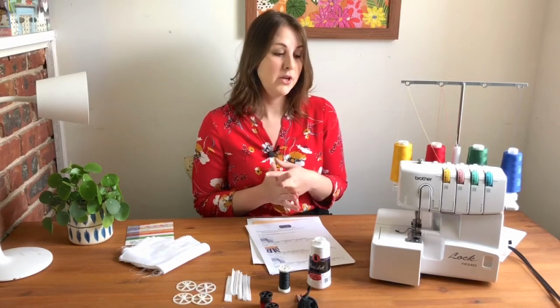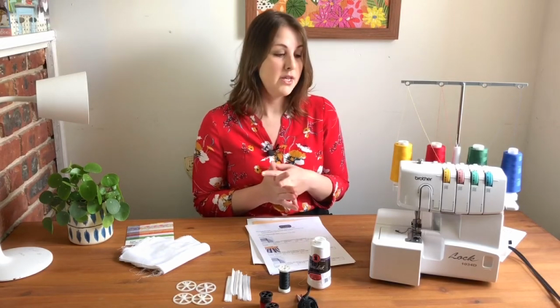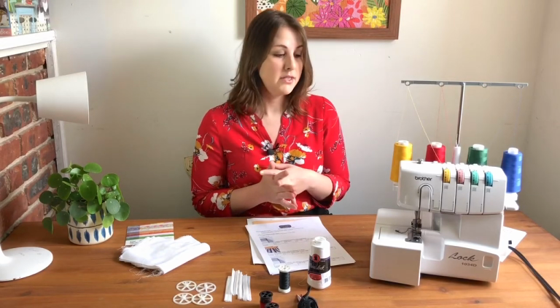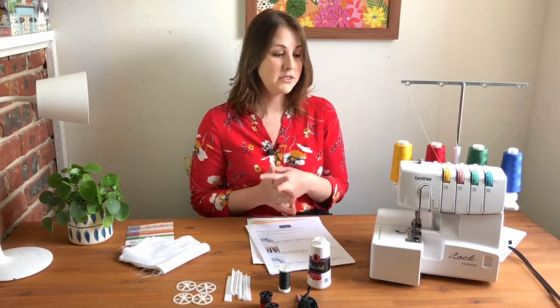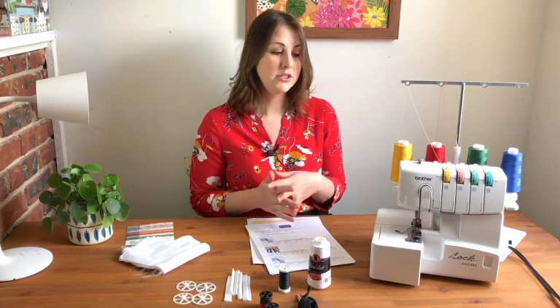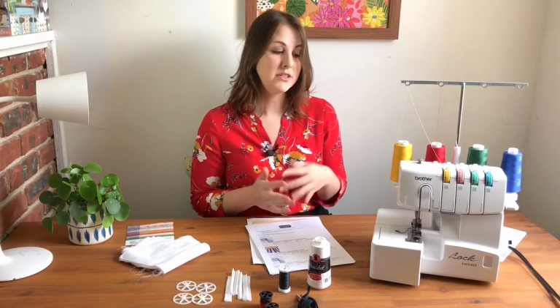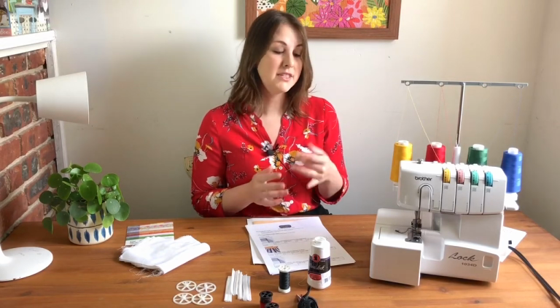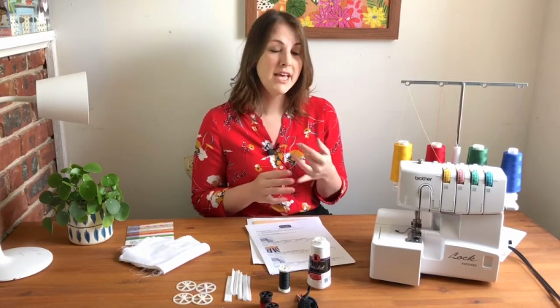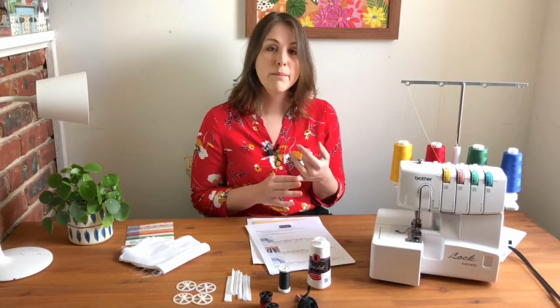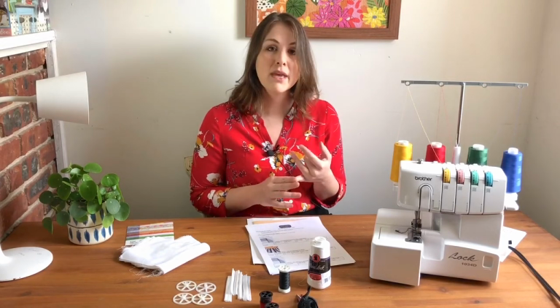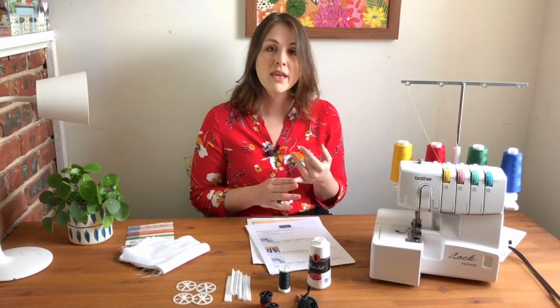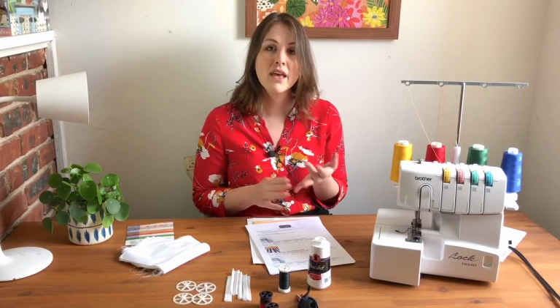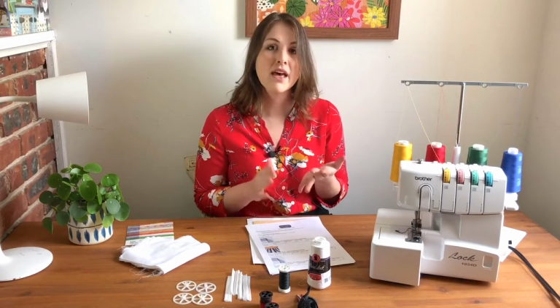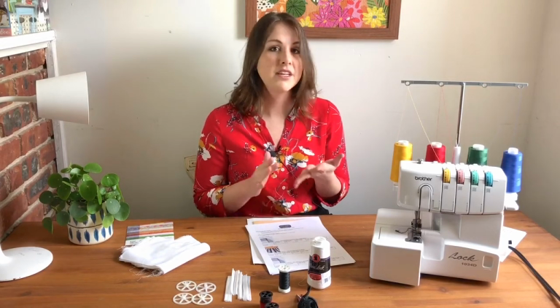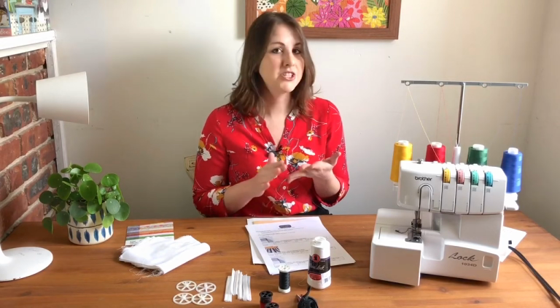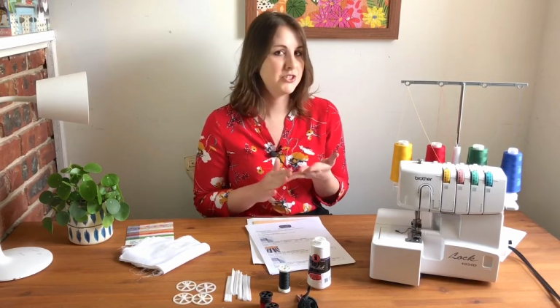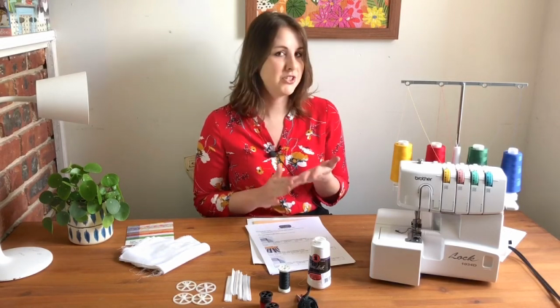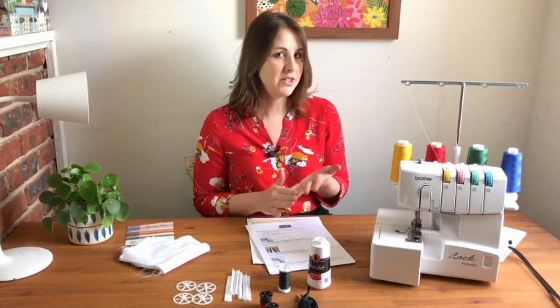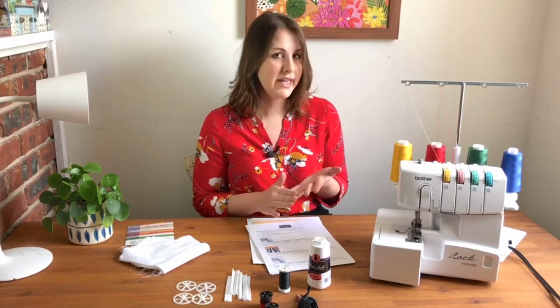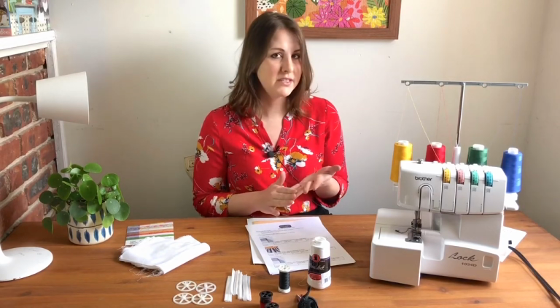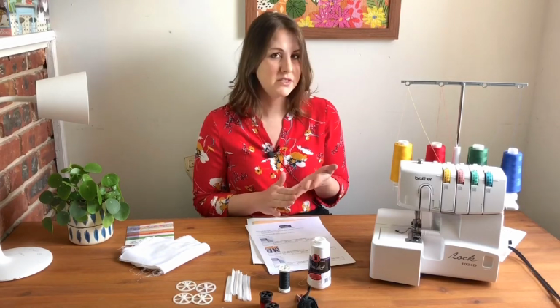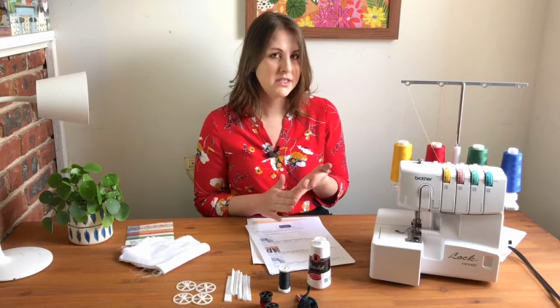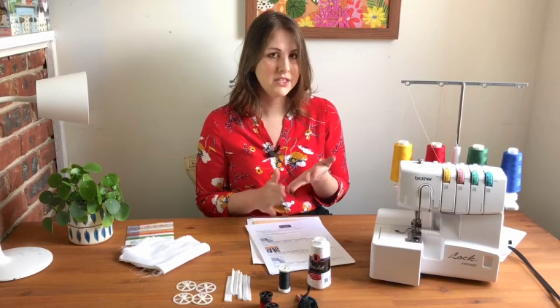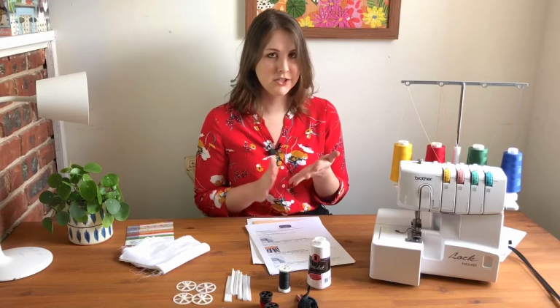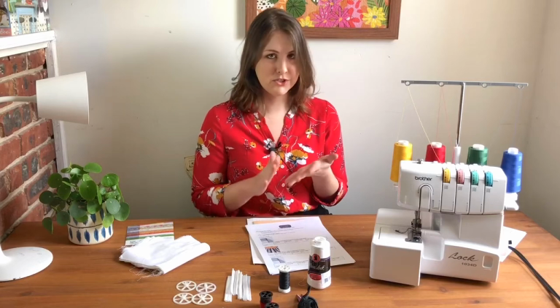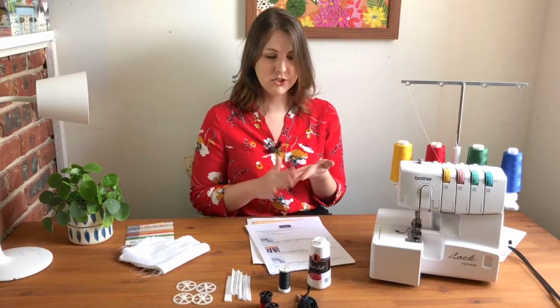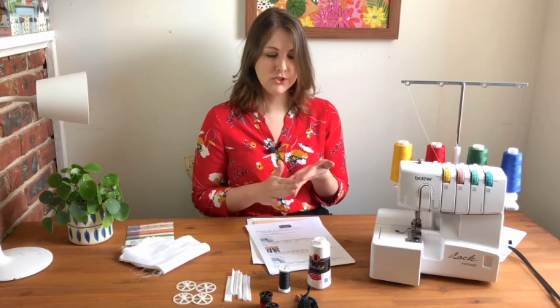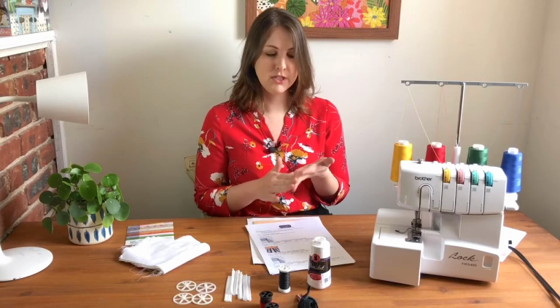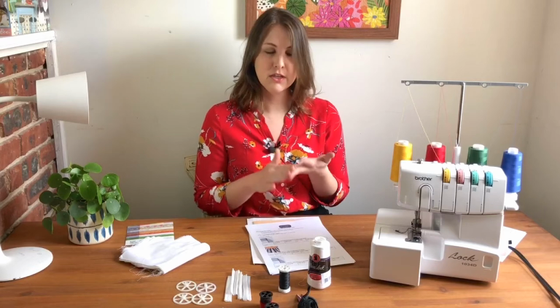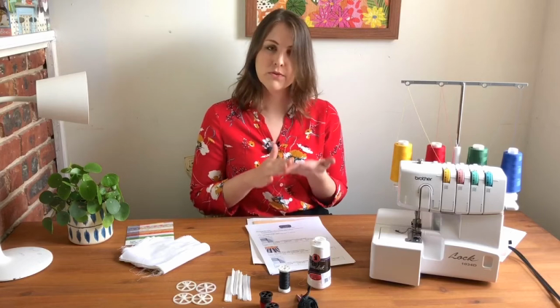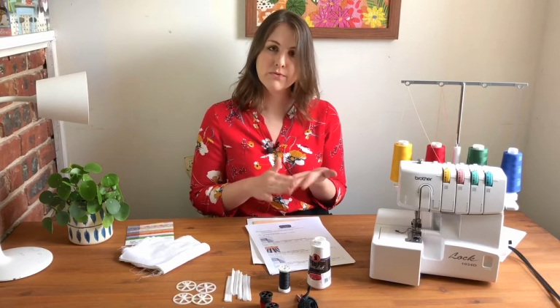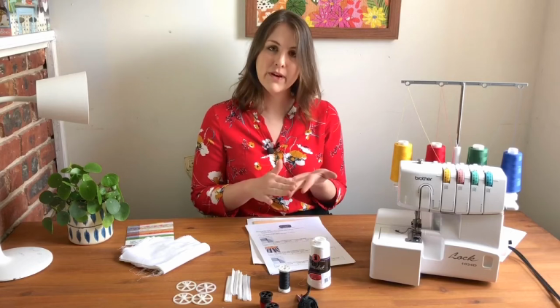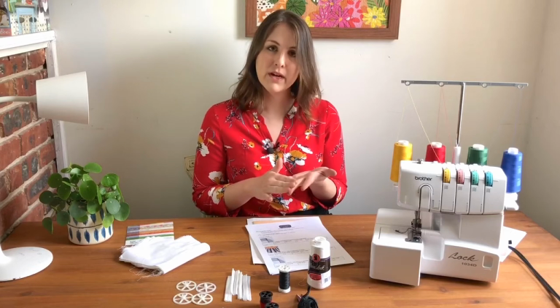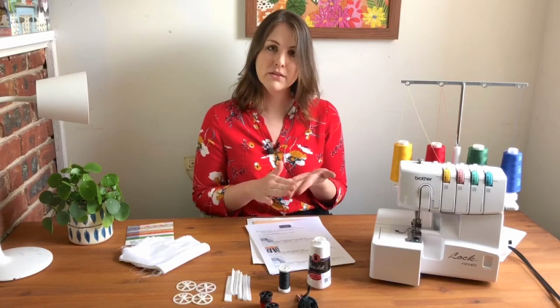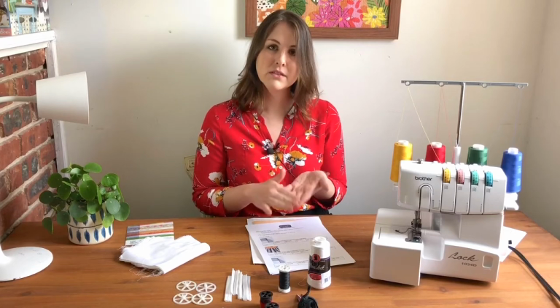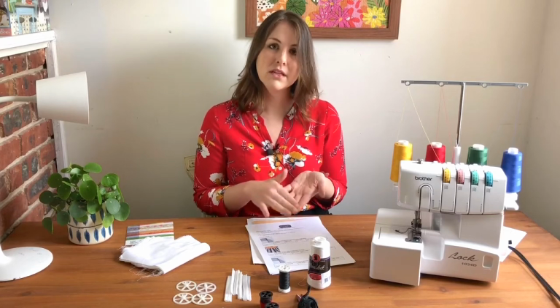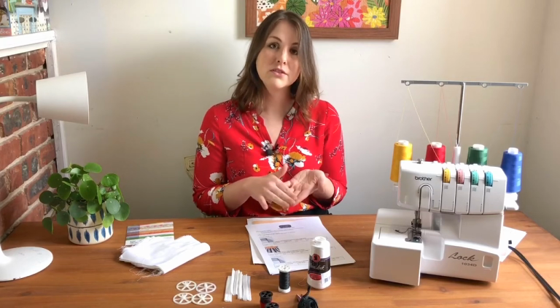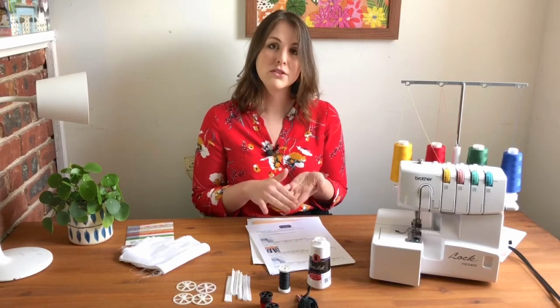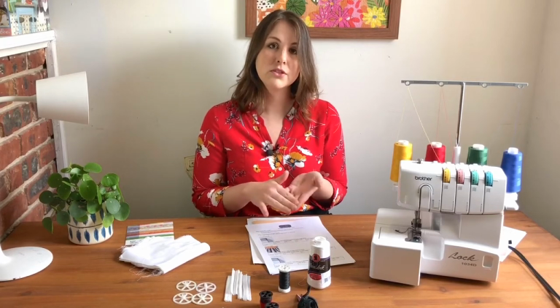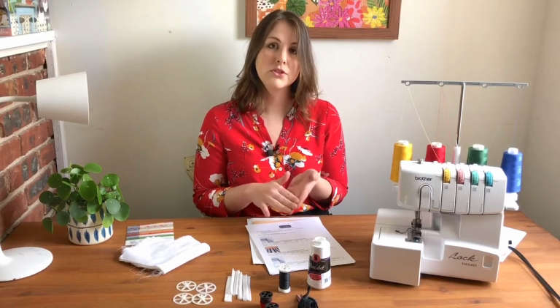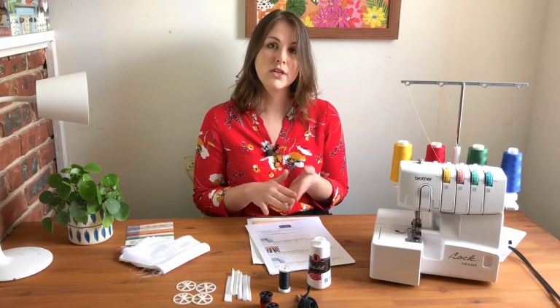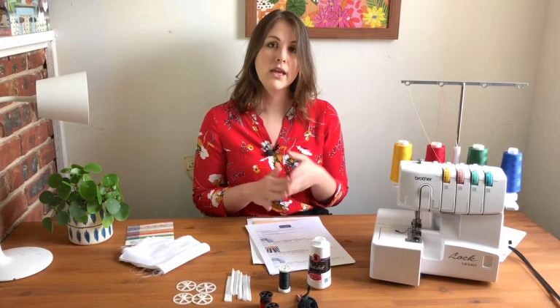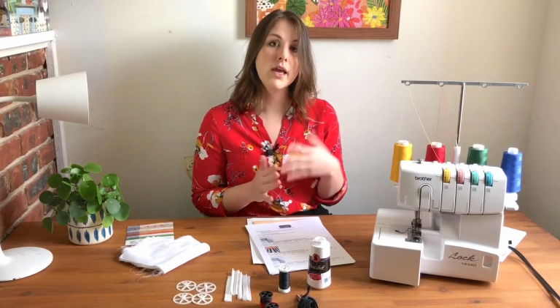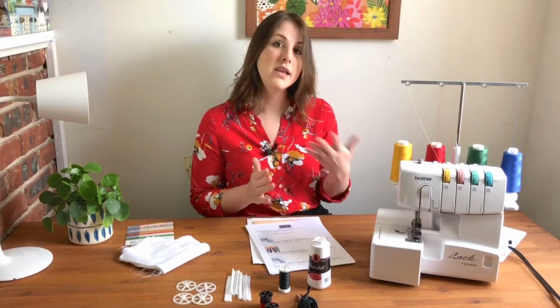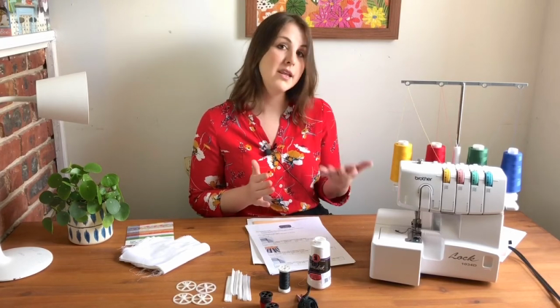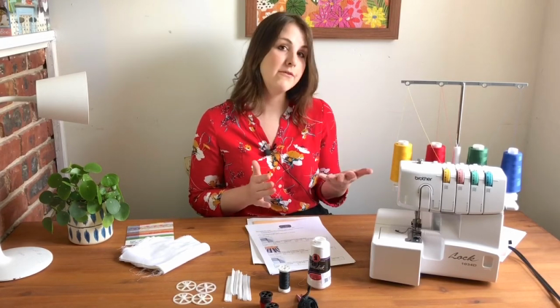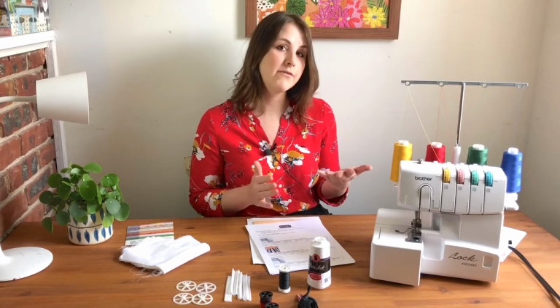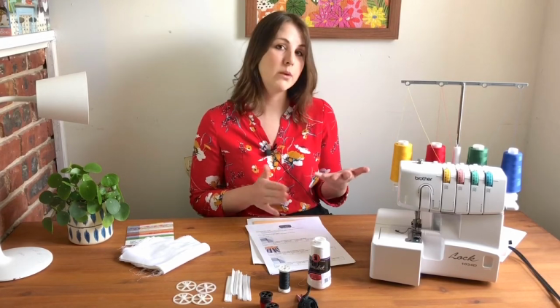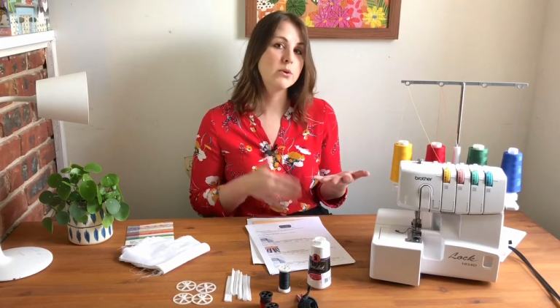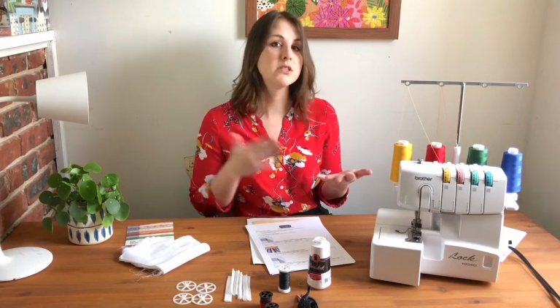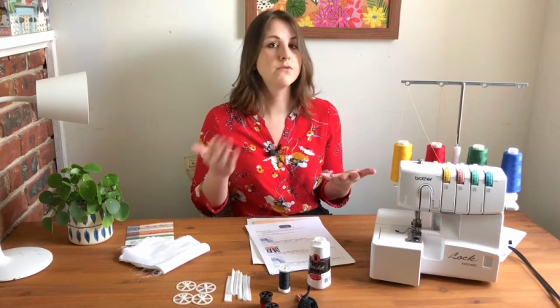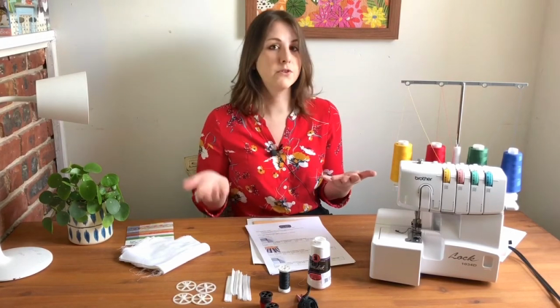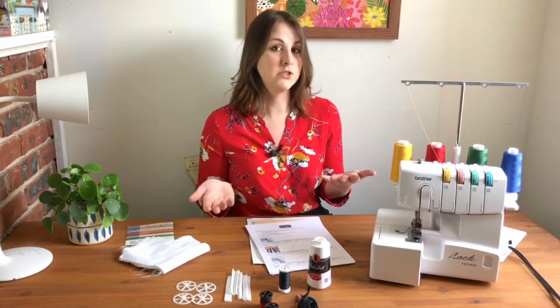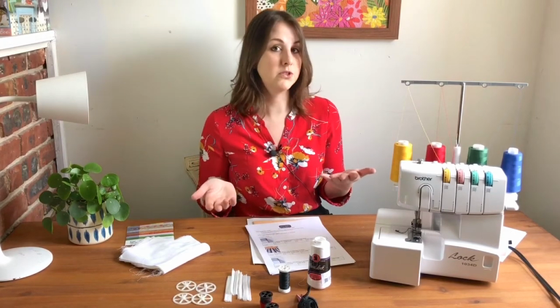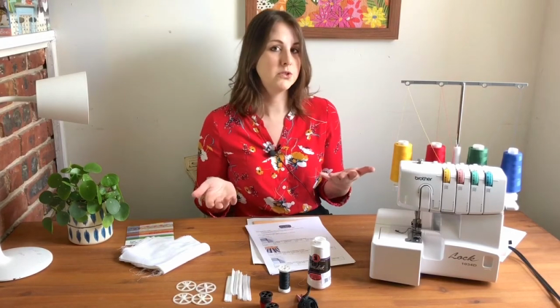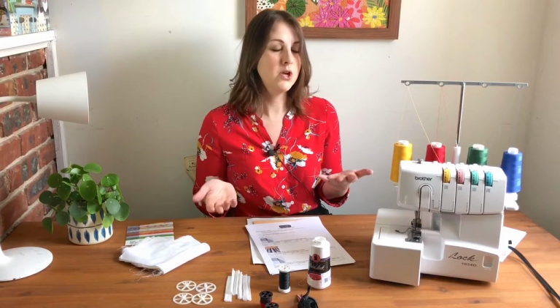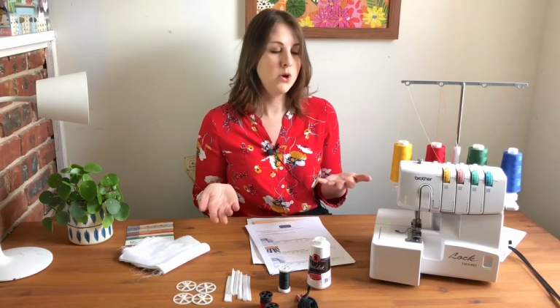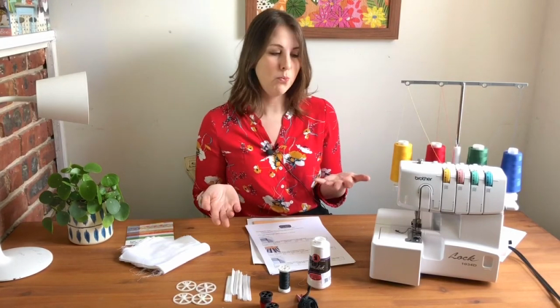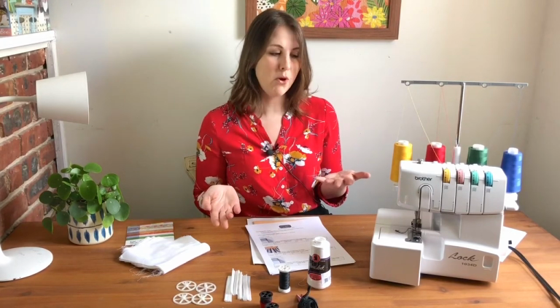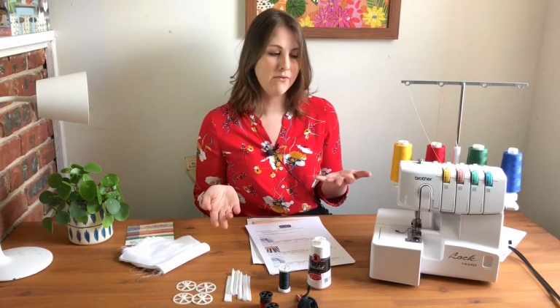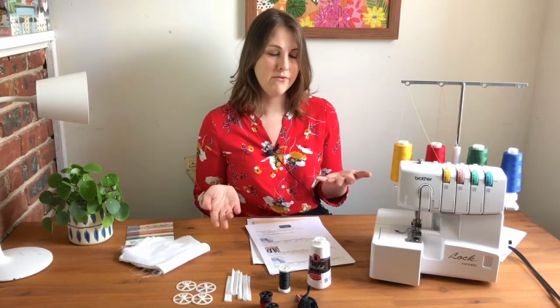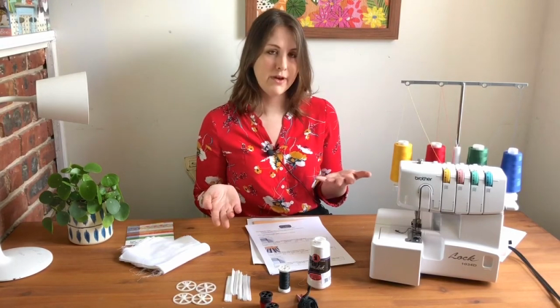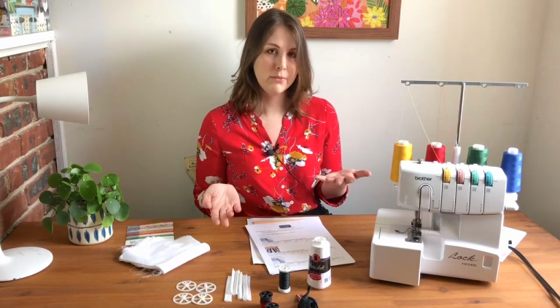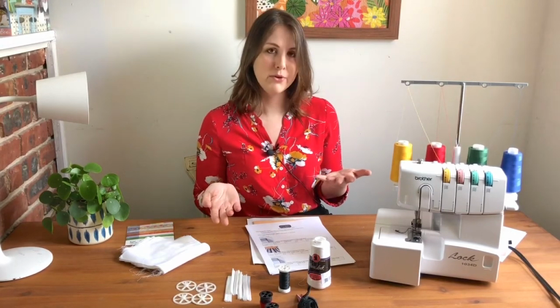such as hemming, attaching elastic, serging in the round, and serging knit fabrics versus woven fabrics.